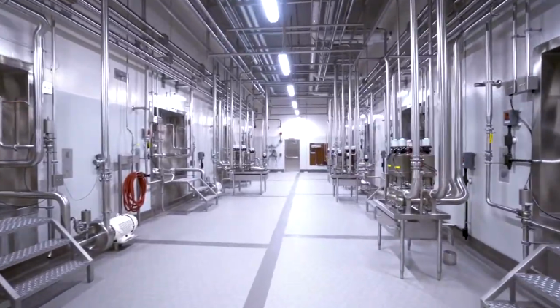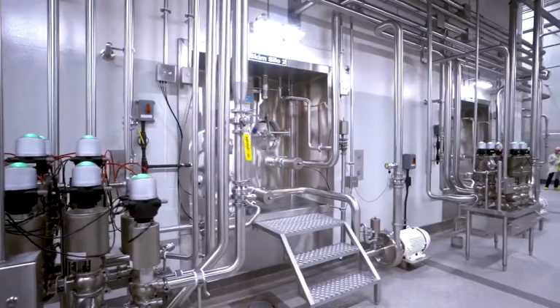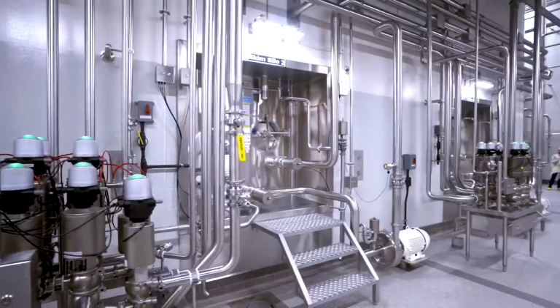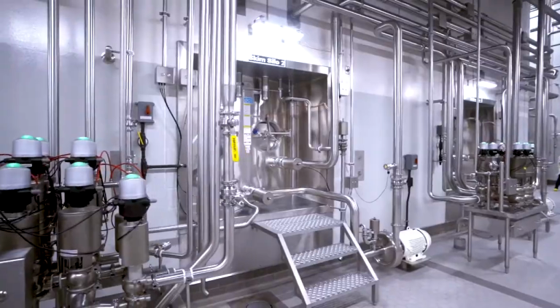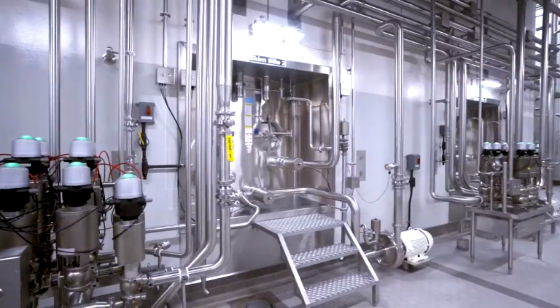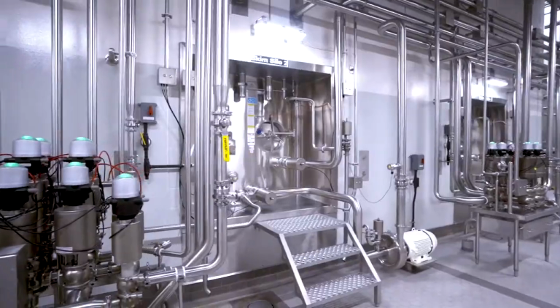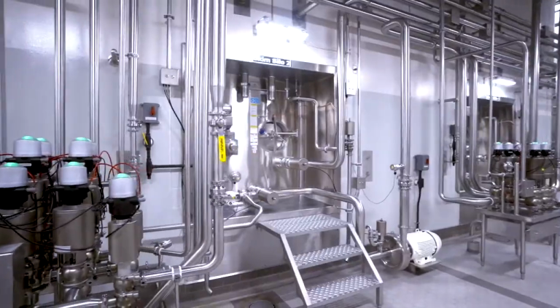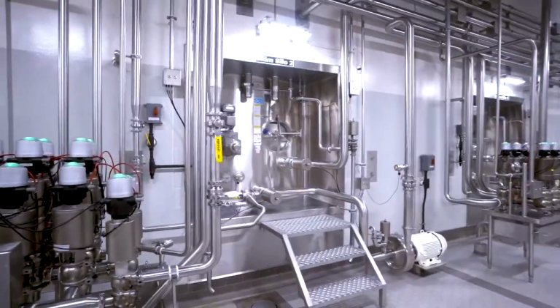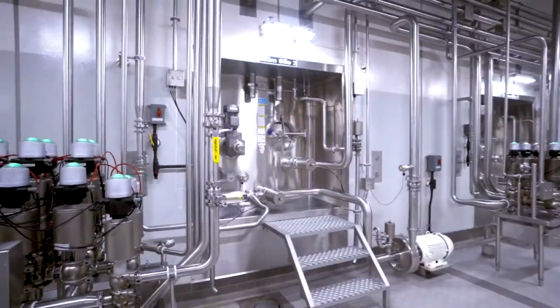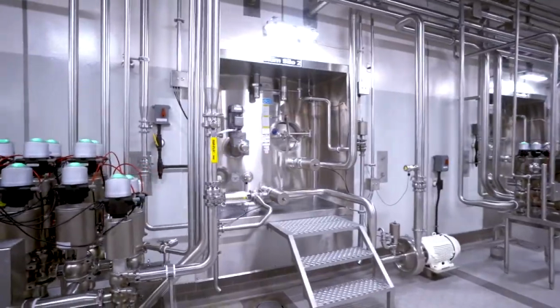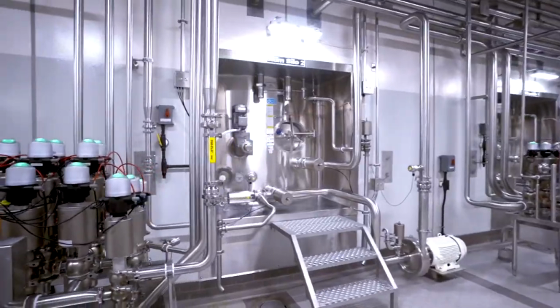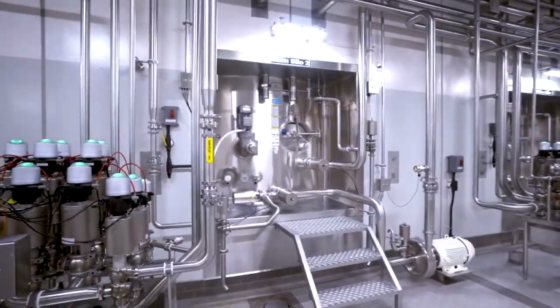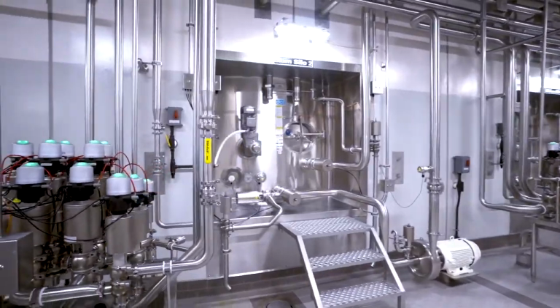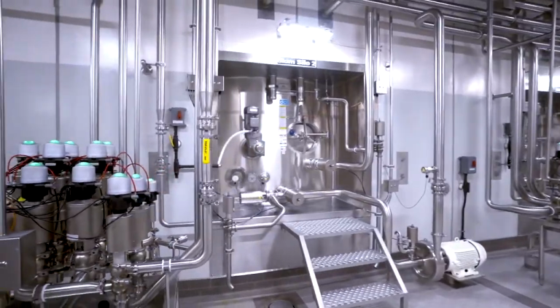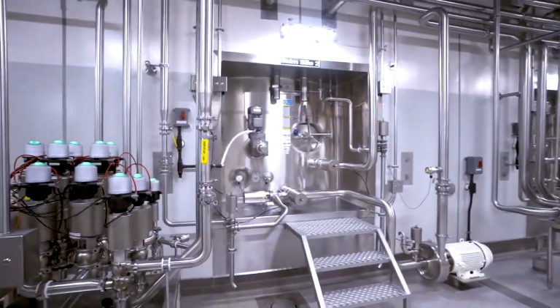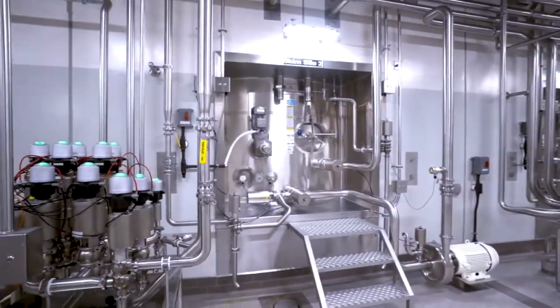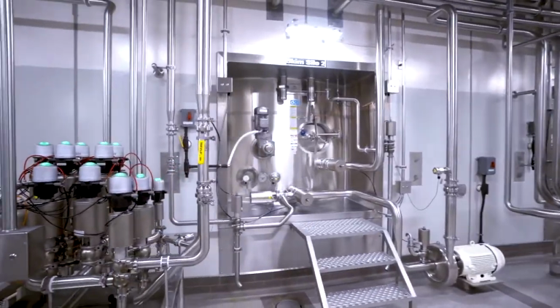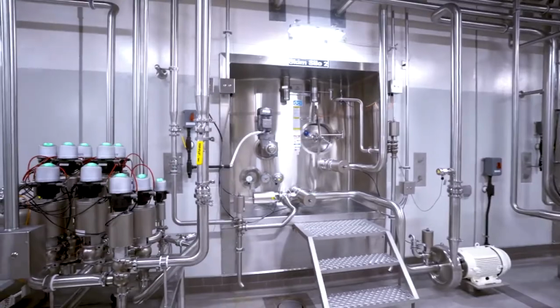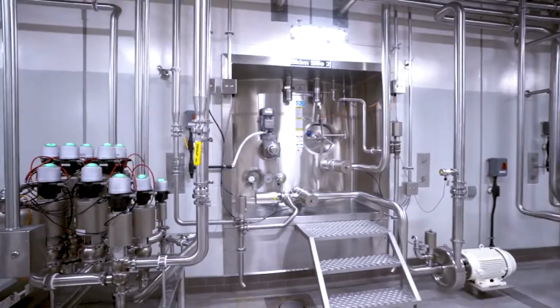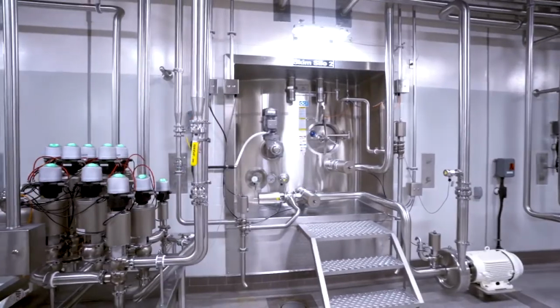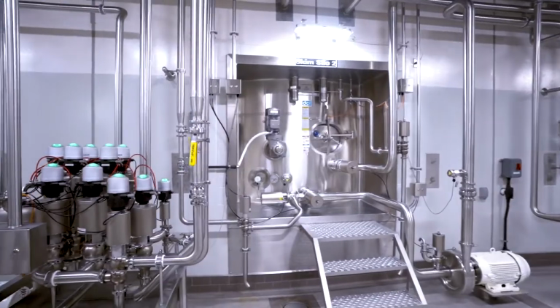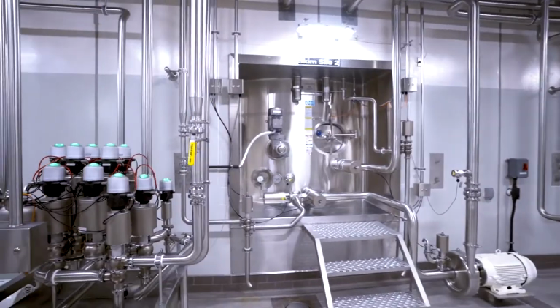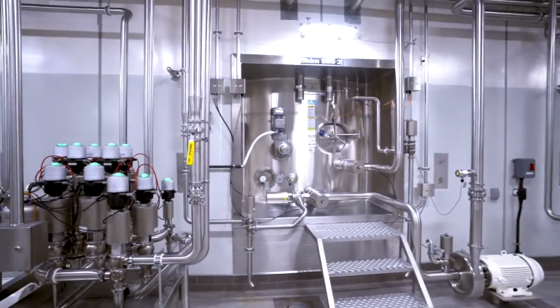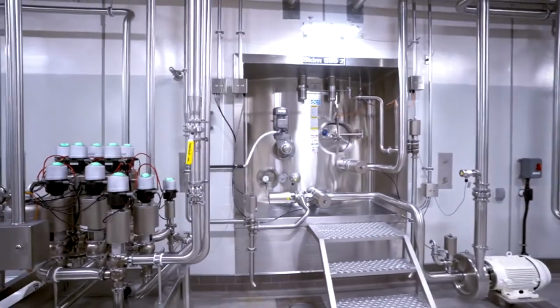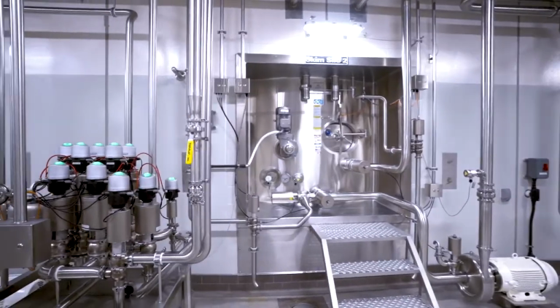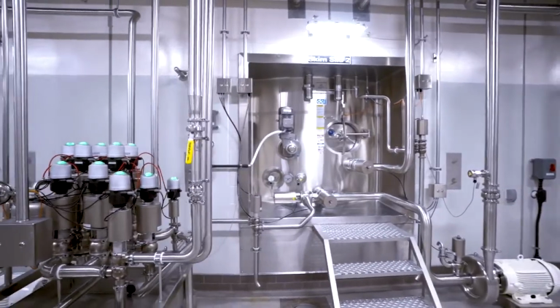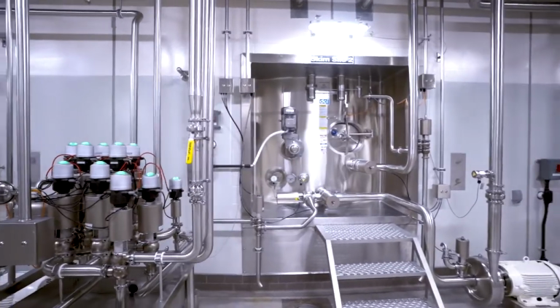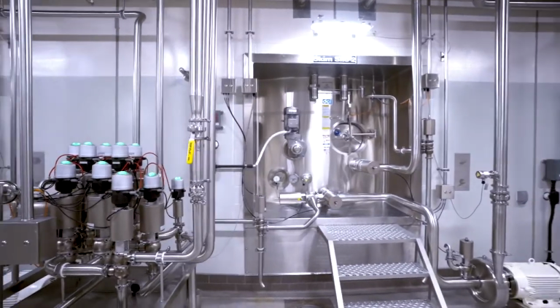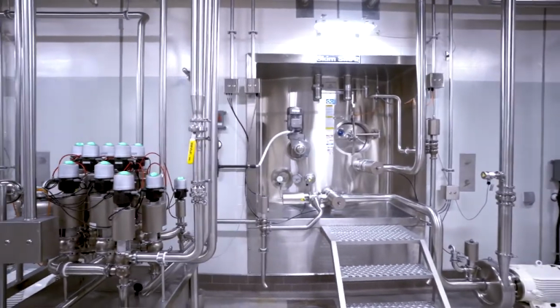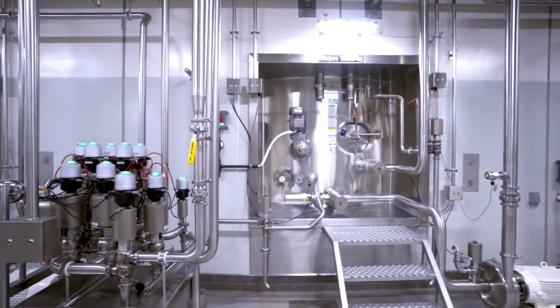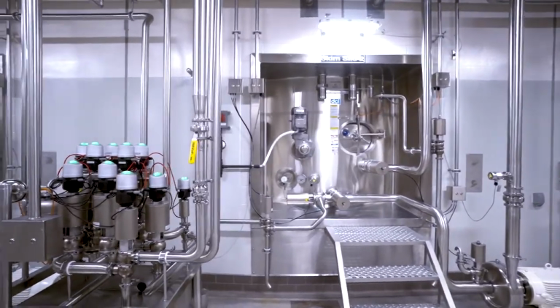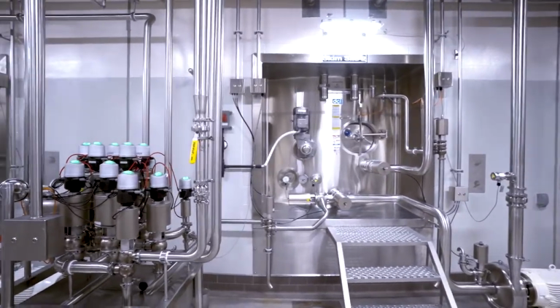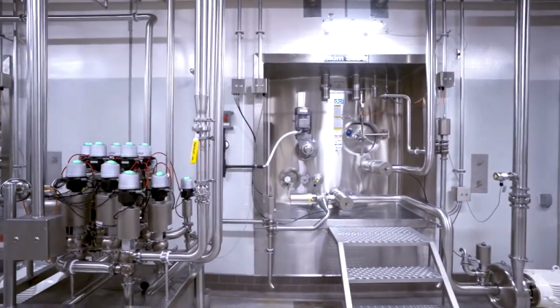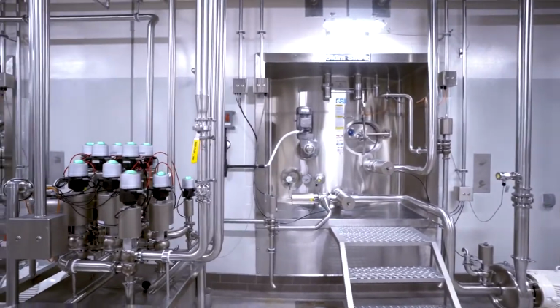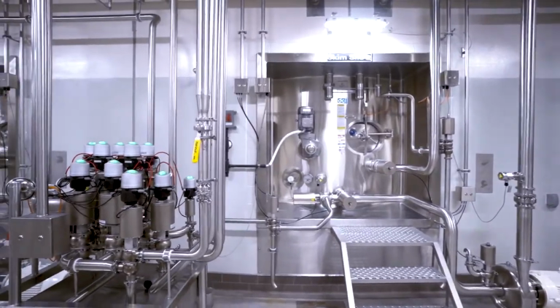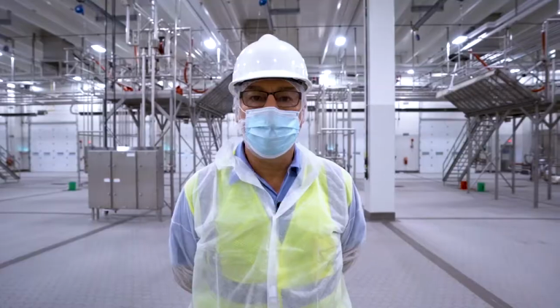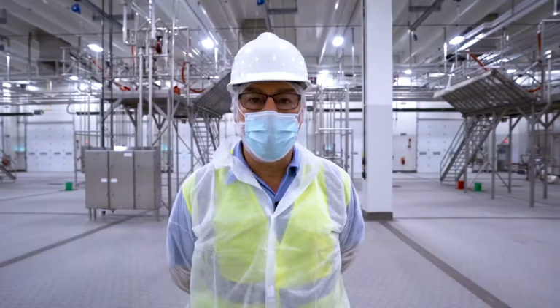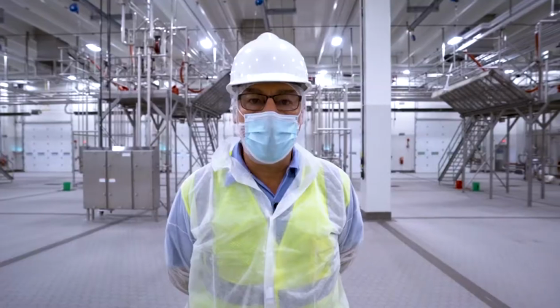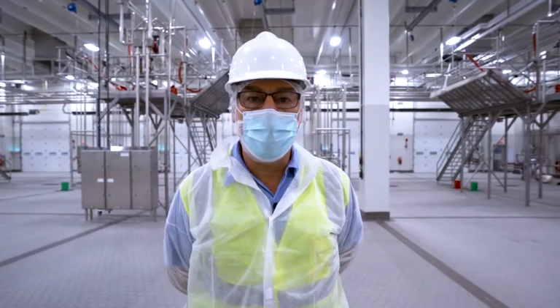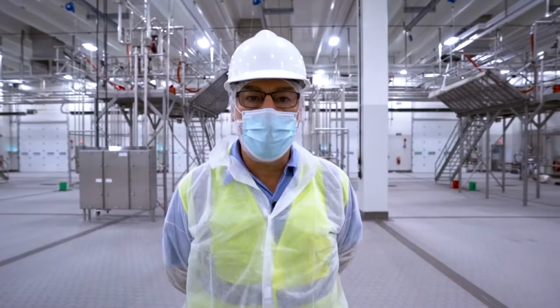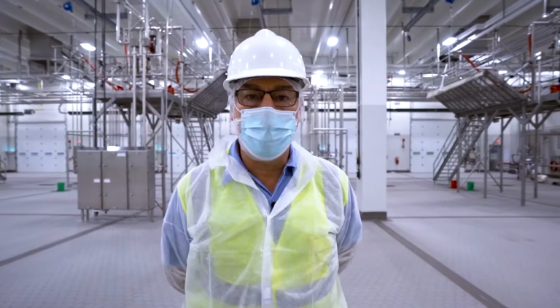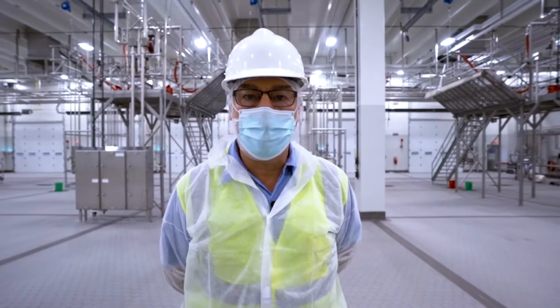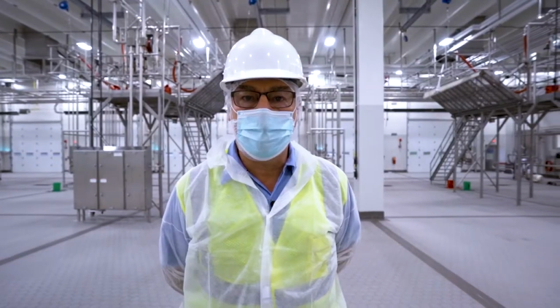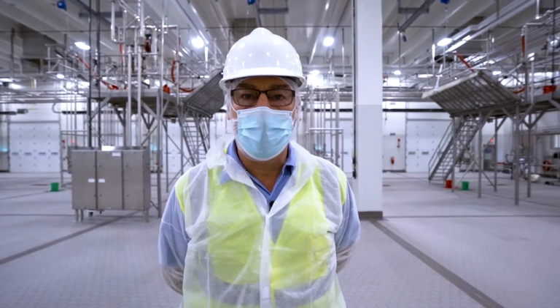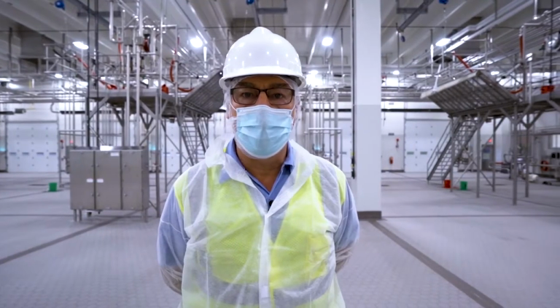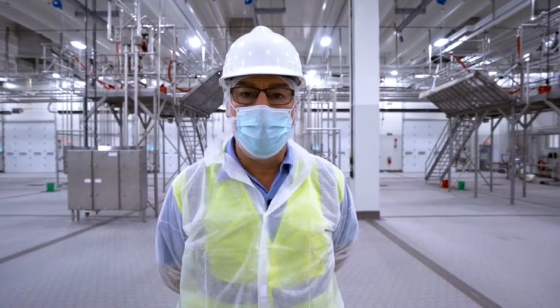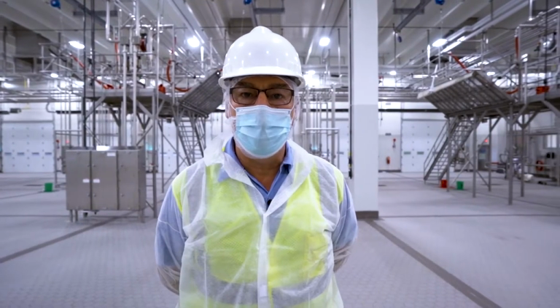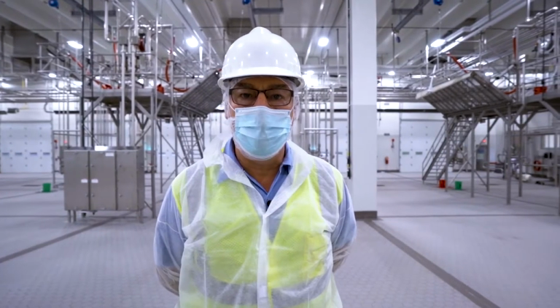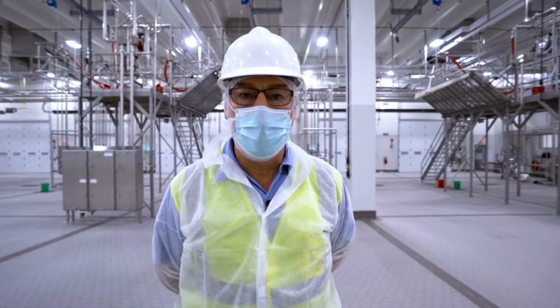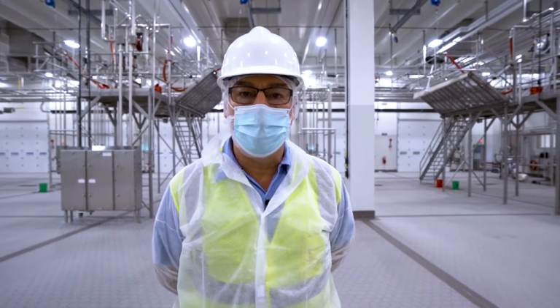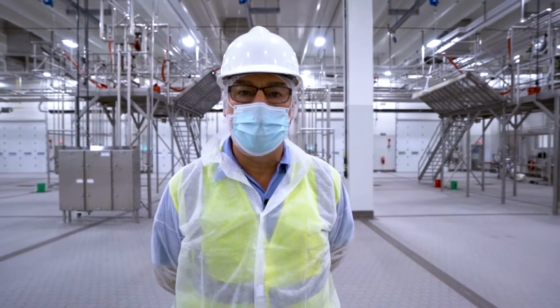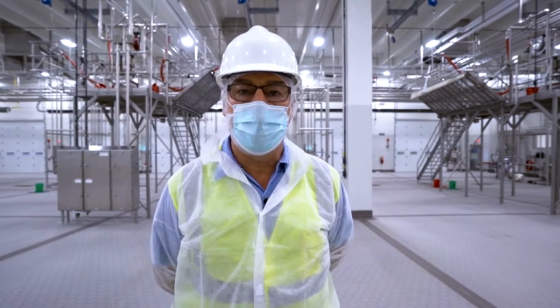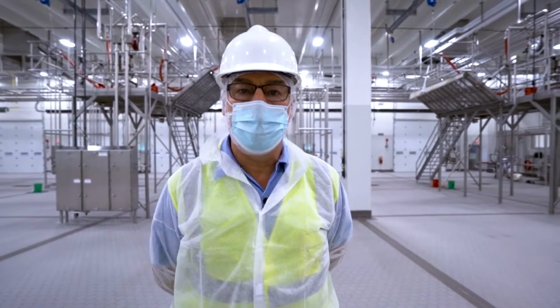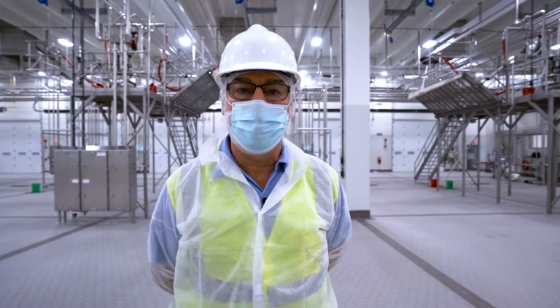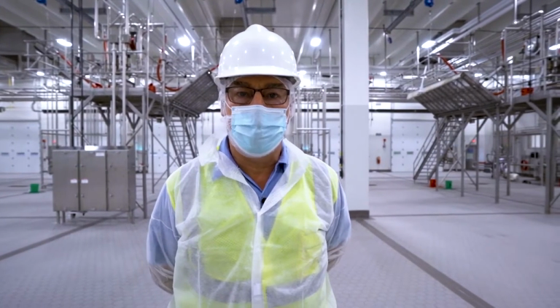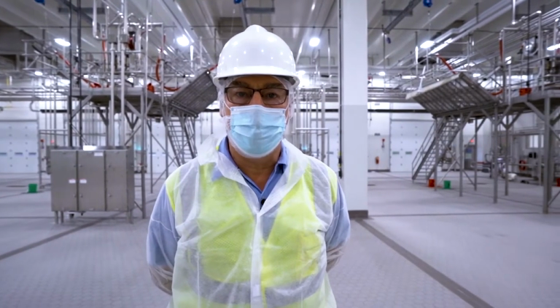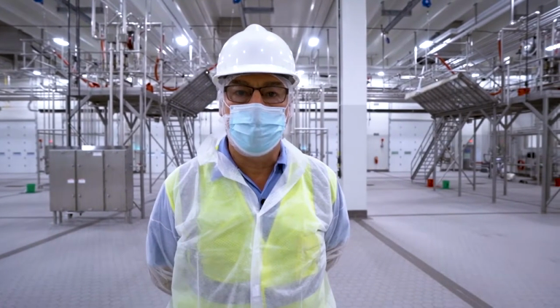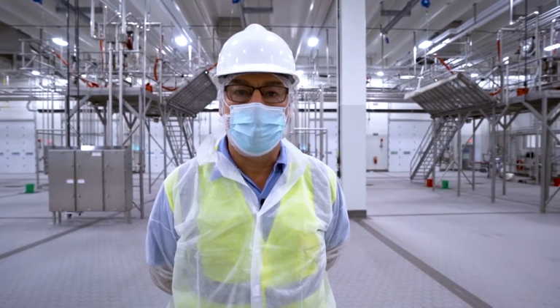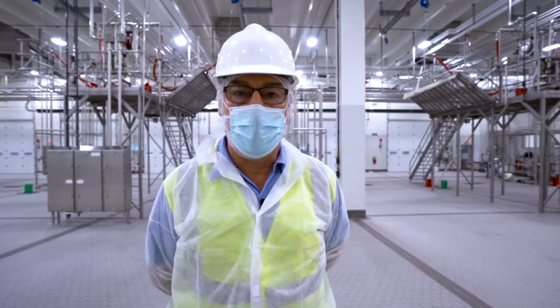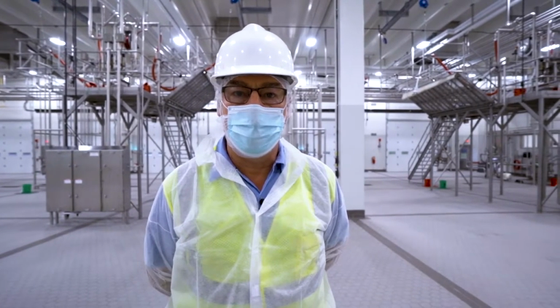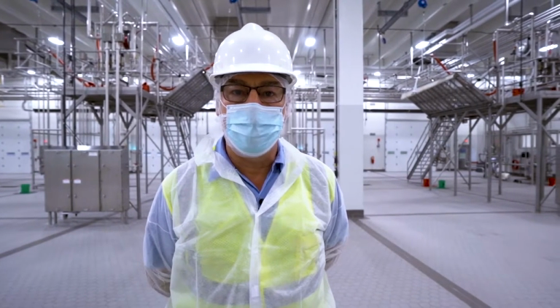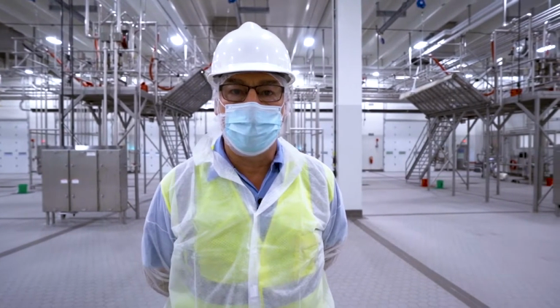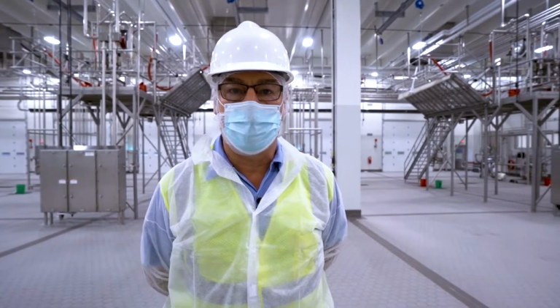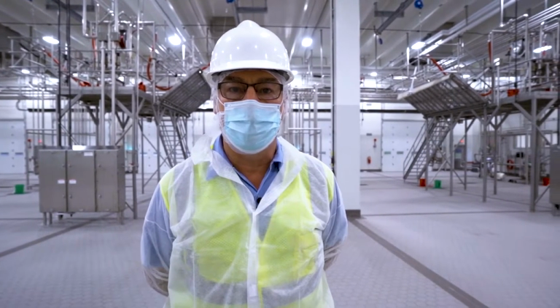That eight million pounds of milk represents about 25 percent of all the milk that's going to be produced here in Michigan.